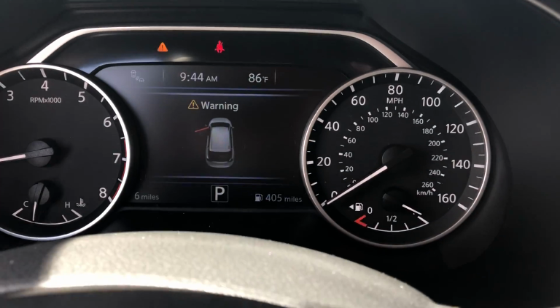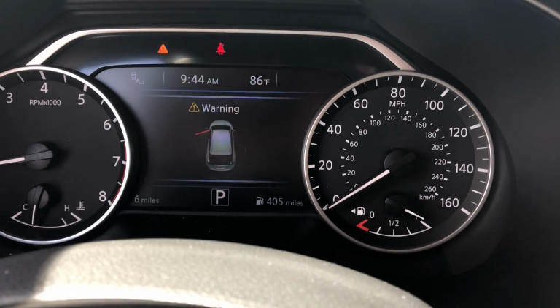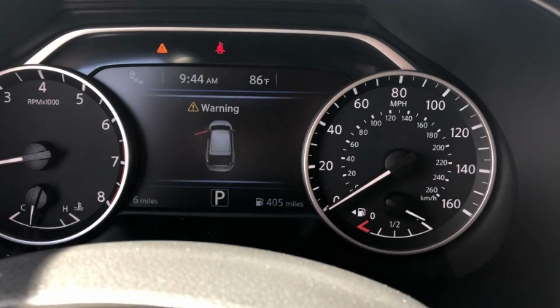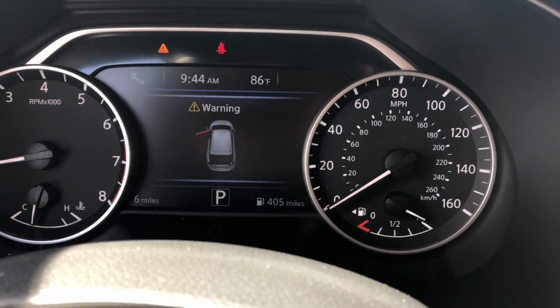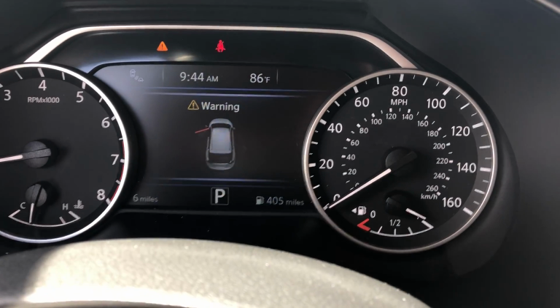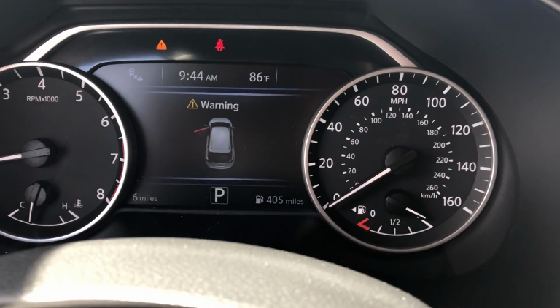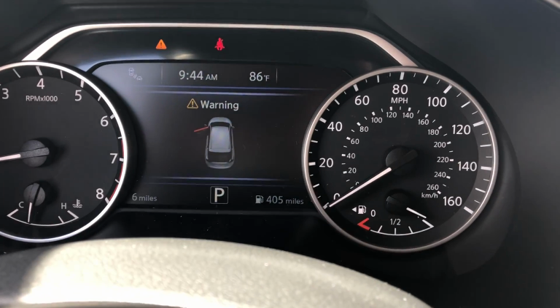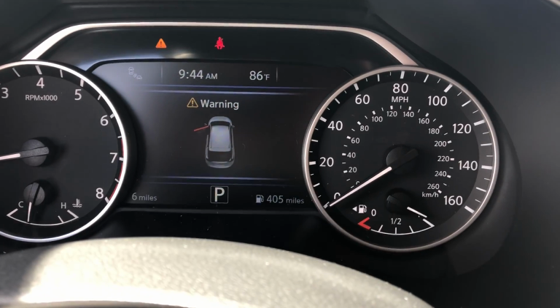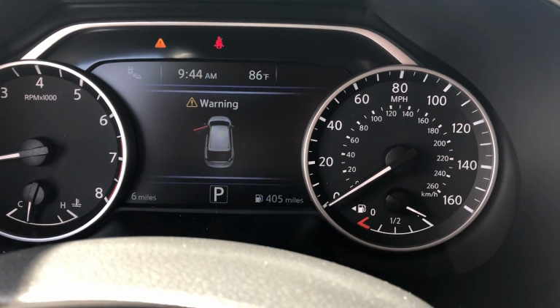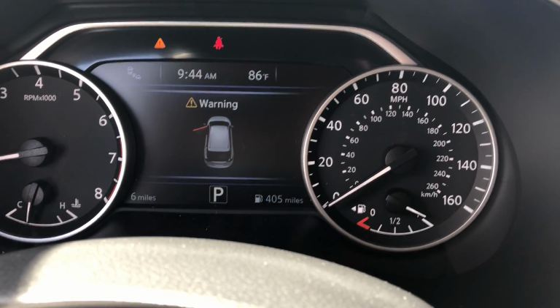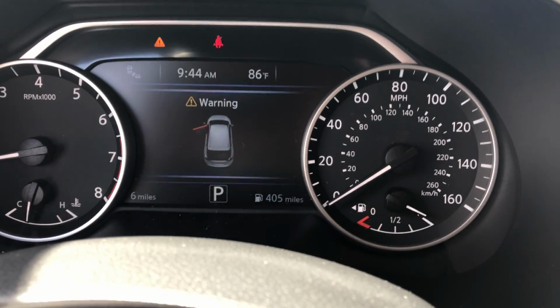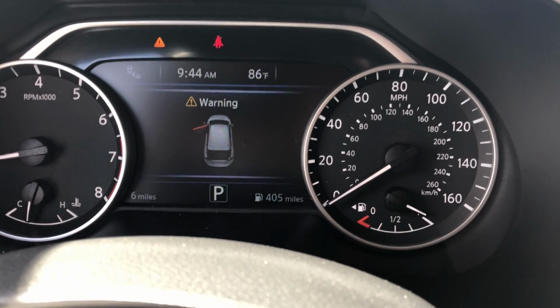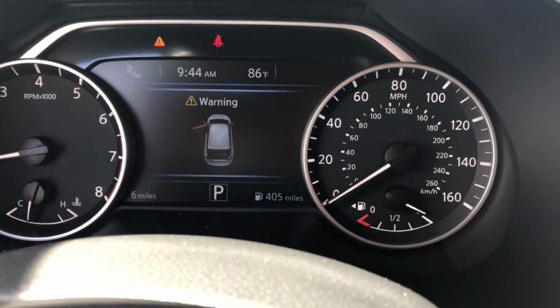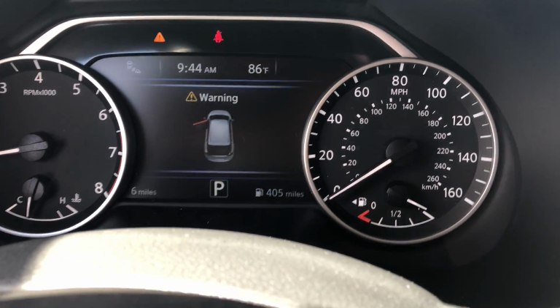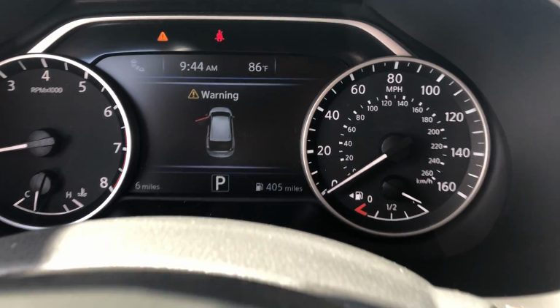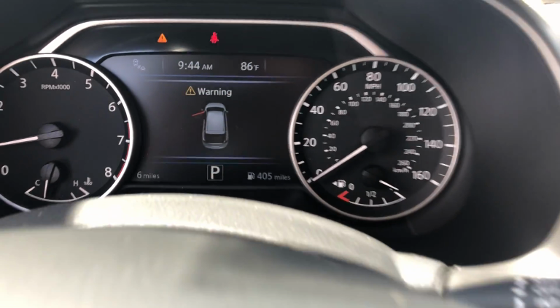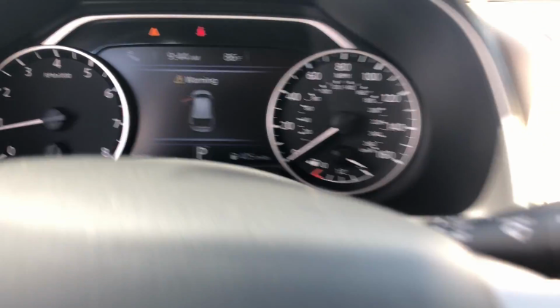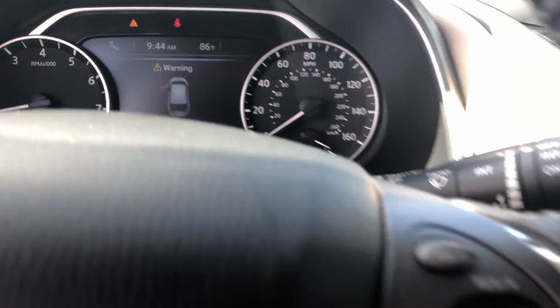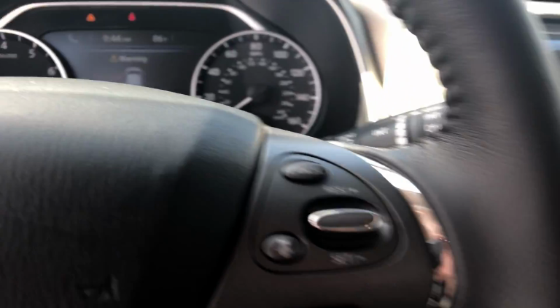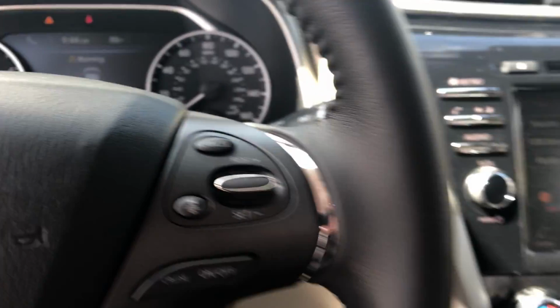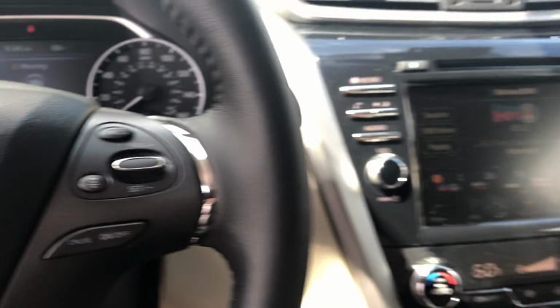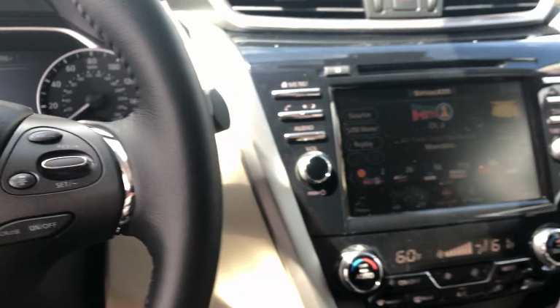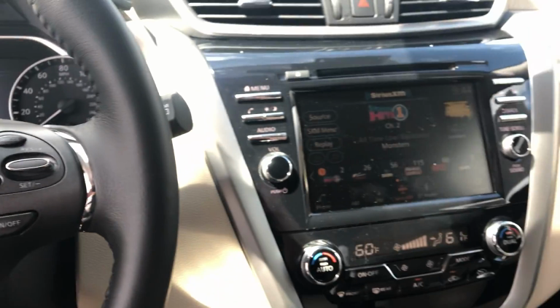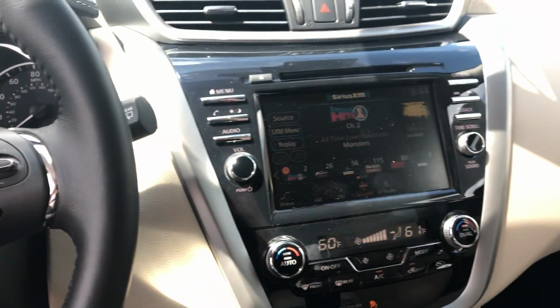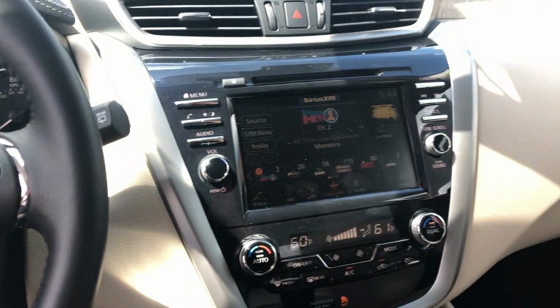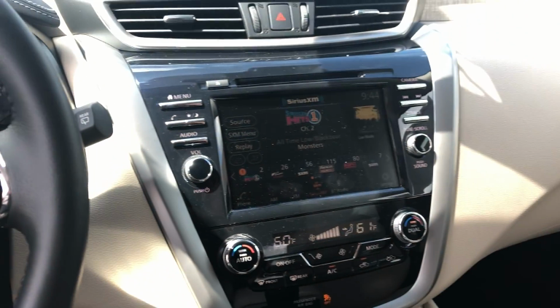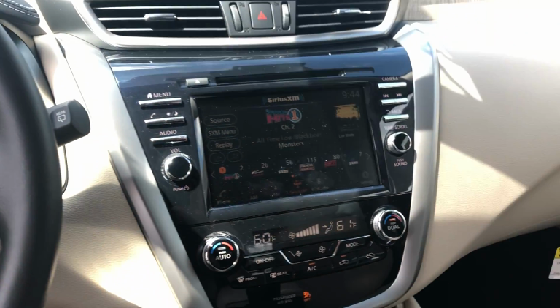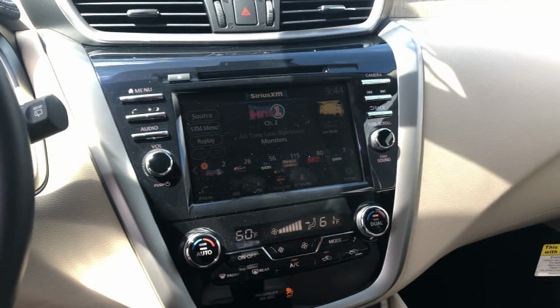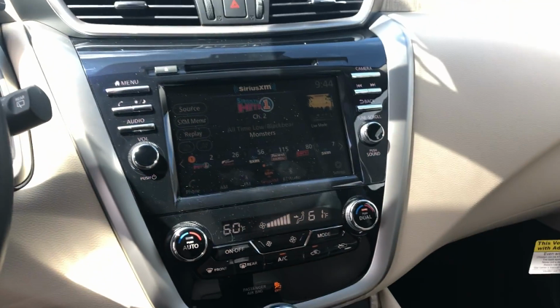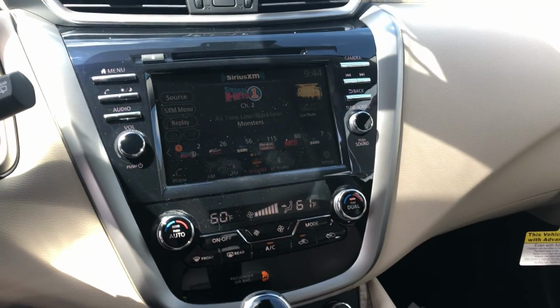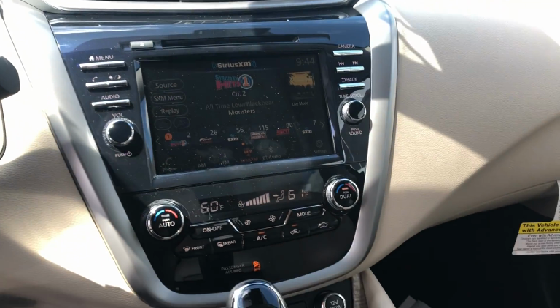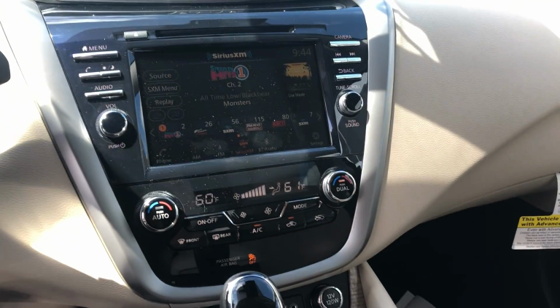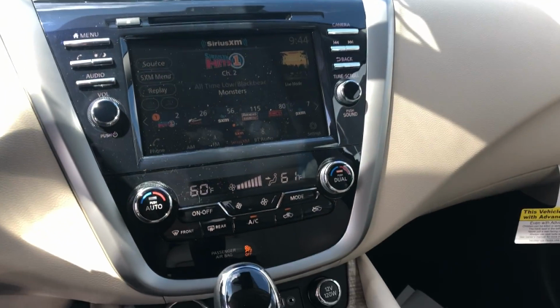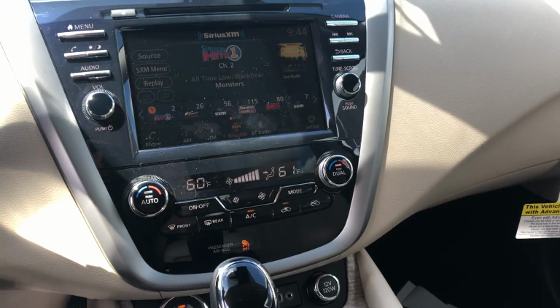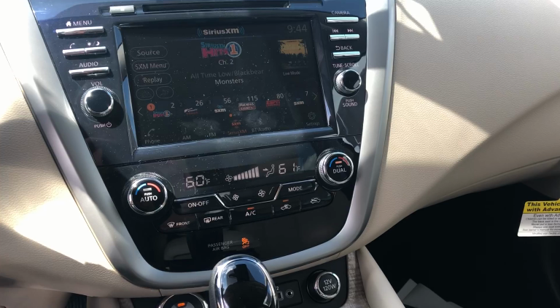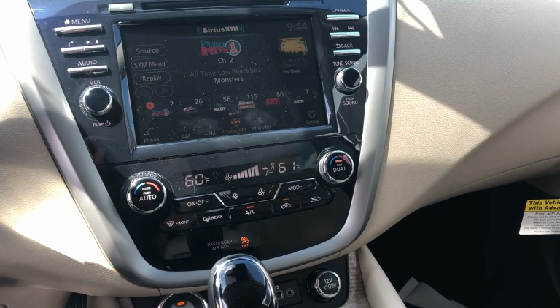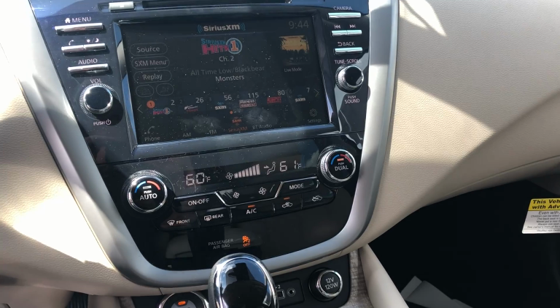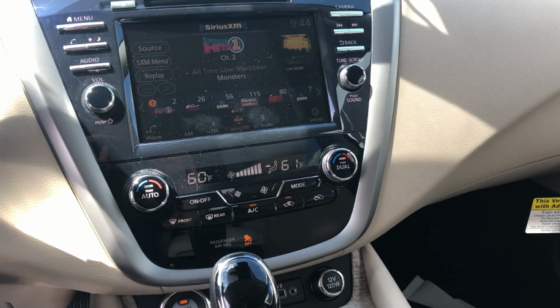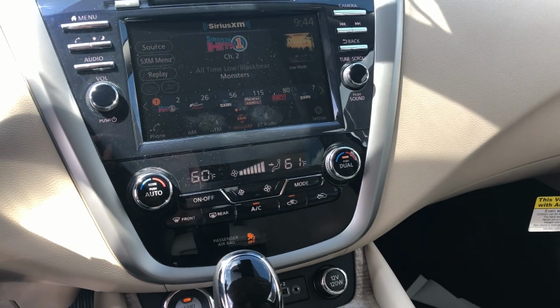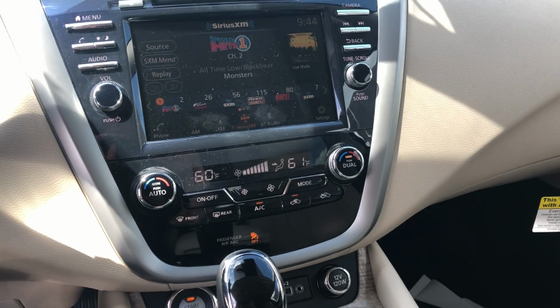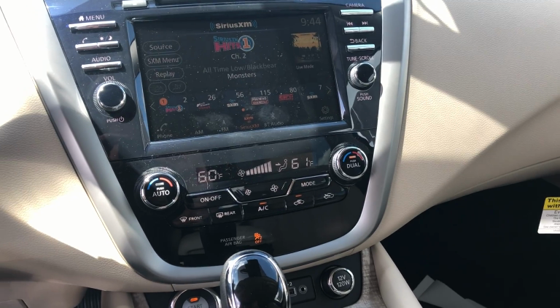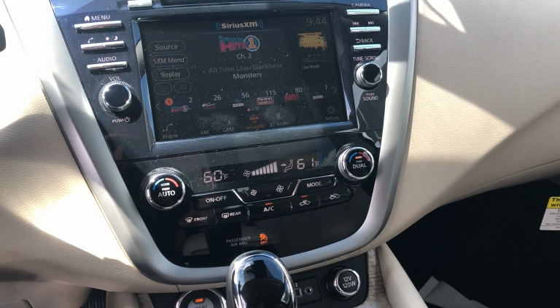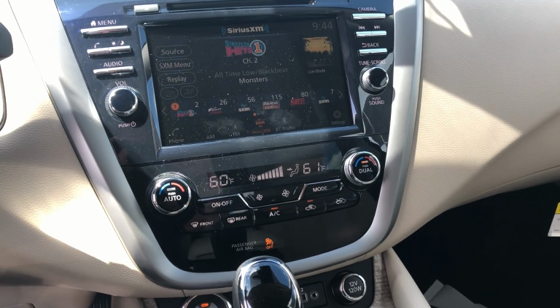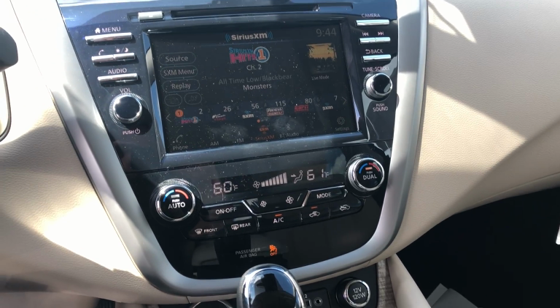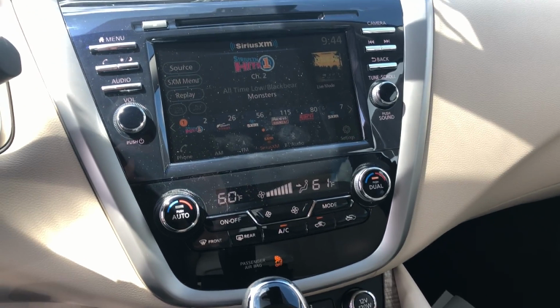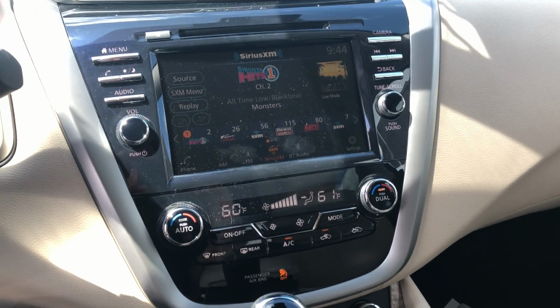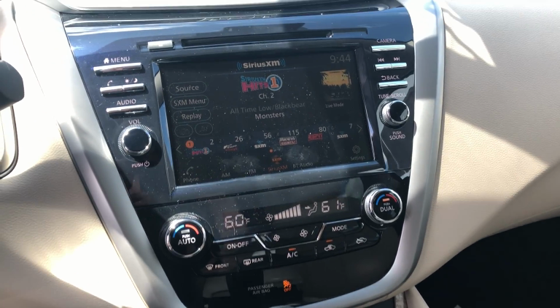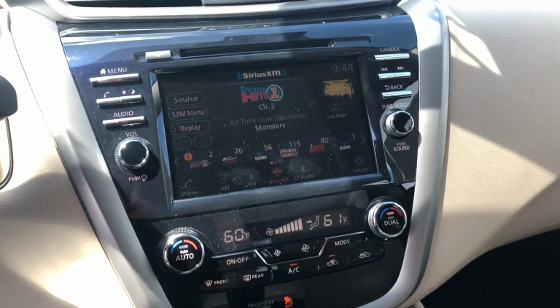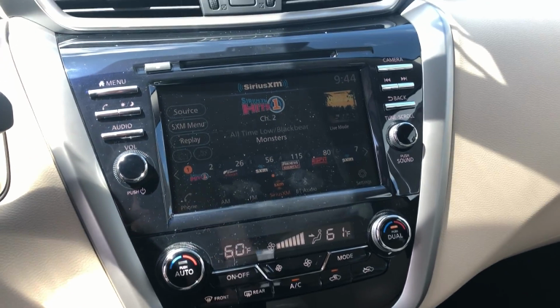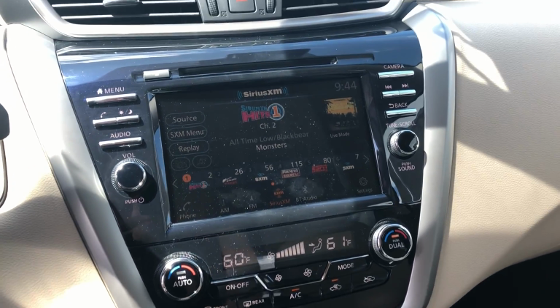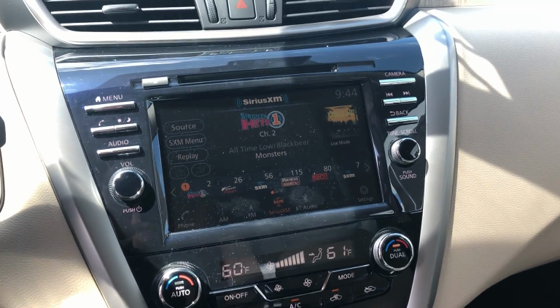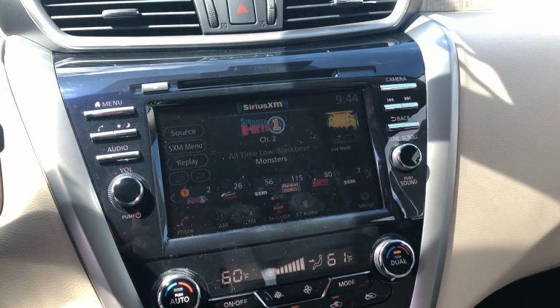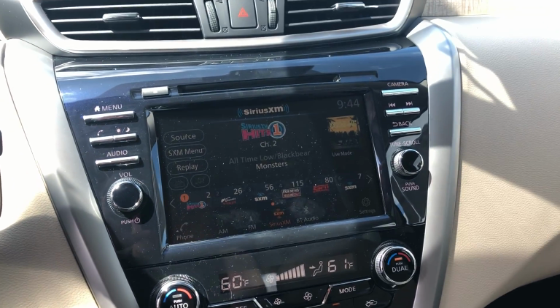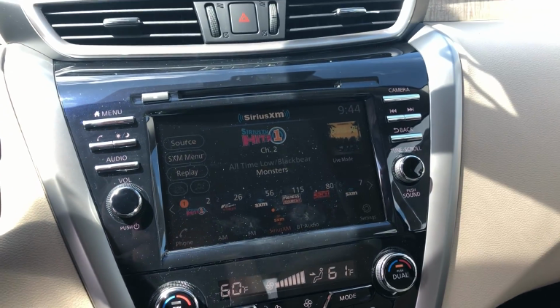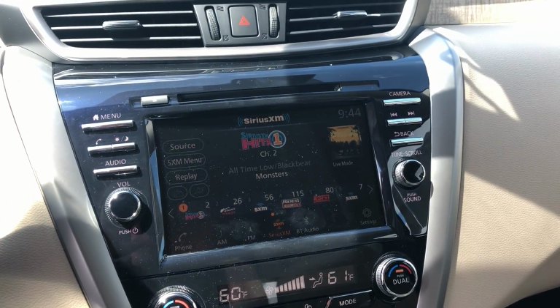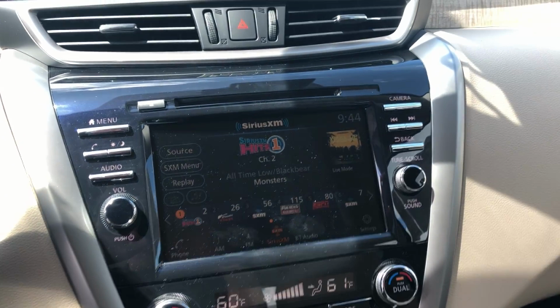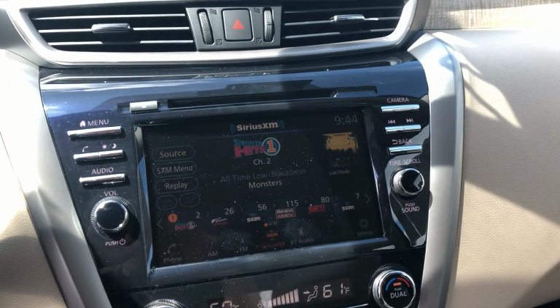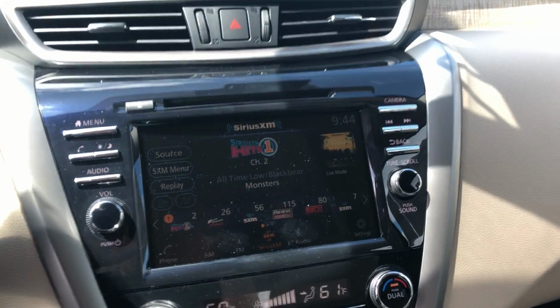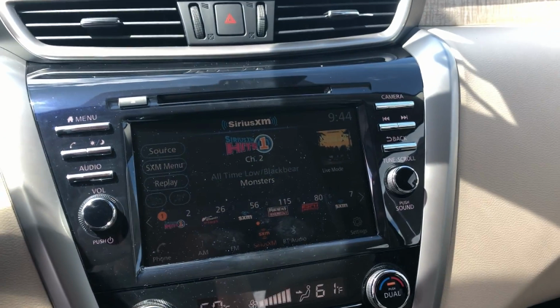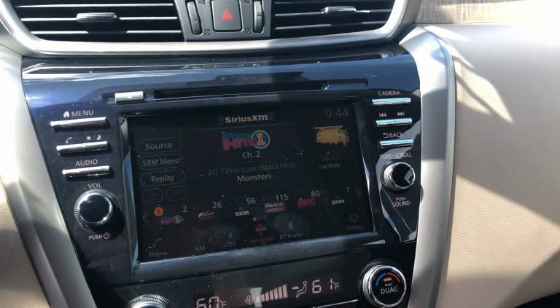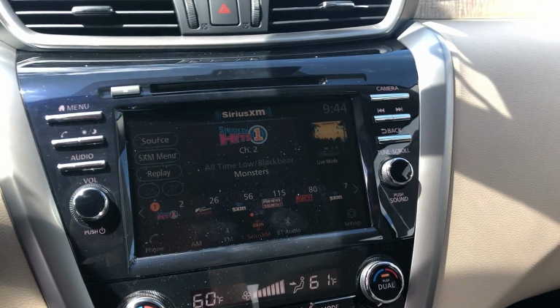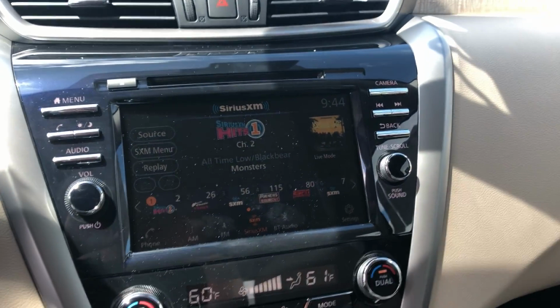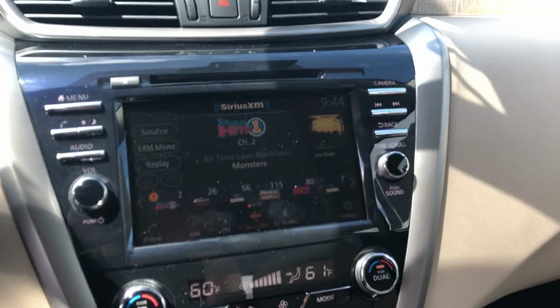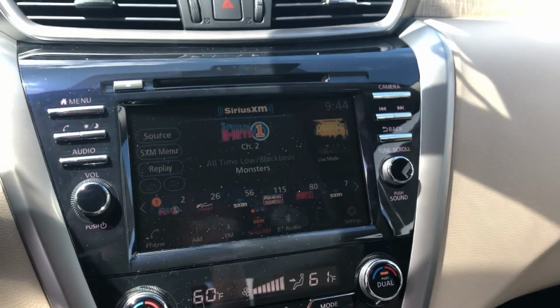The vehicle only has six miles on it. It does have dual zone climate control up front, satellite radio, and a CD player.